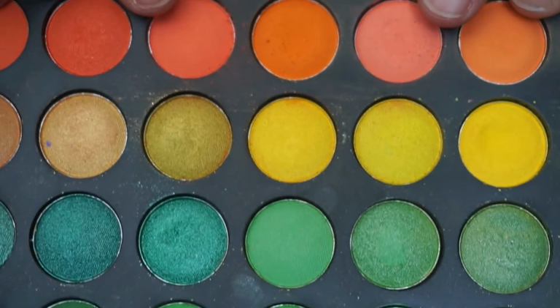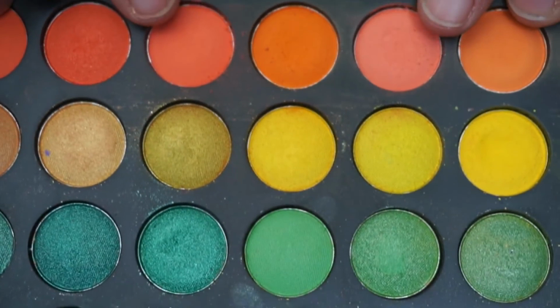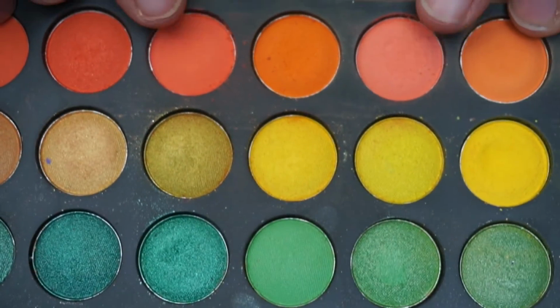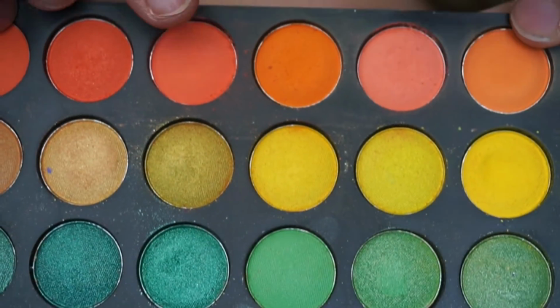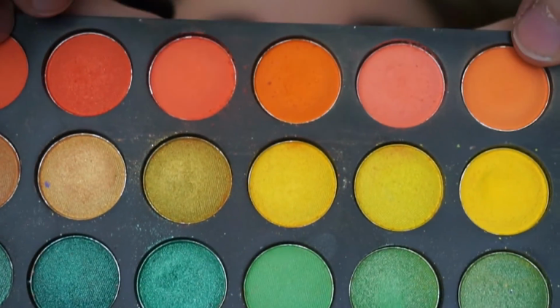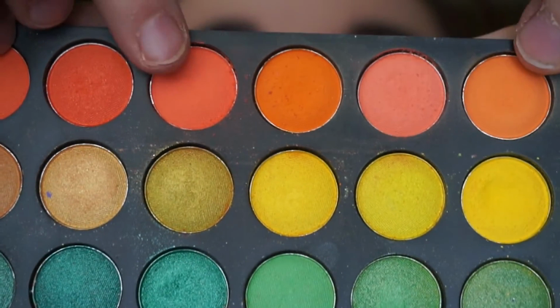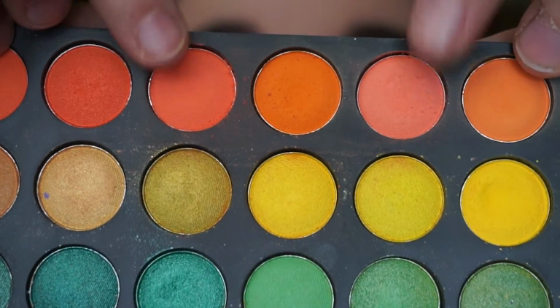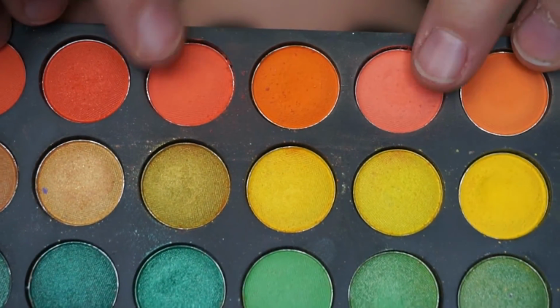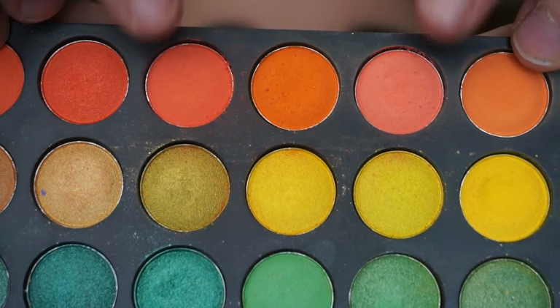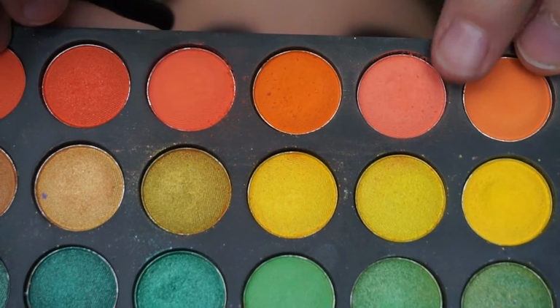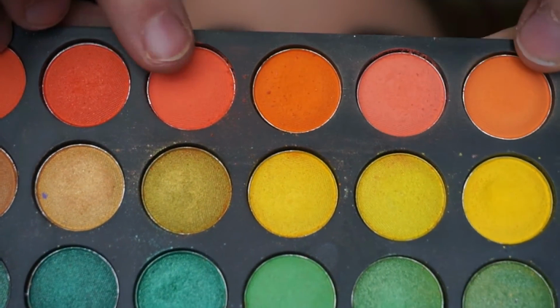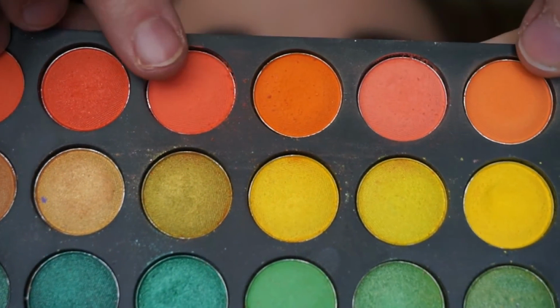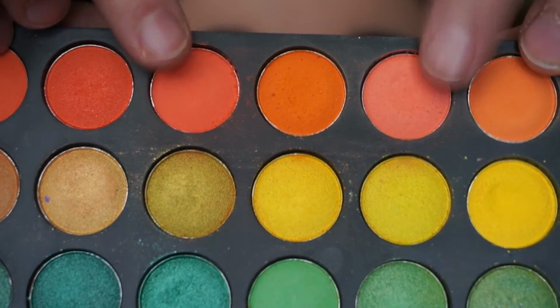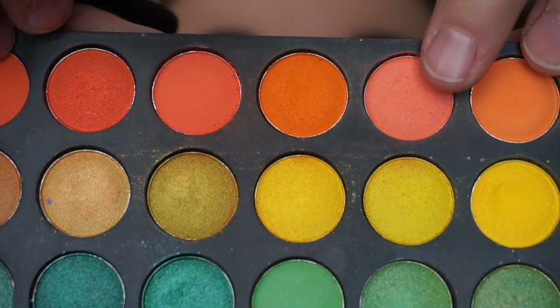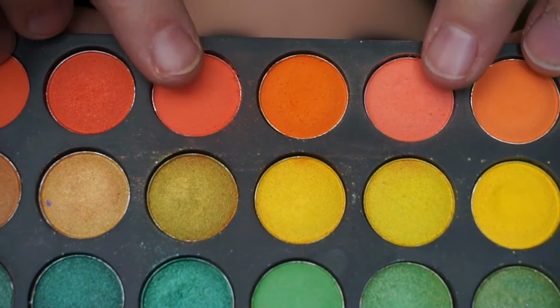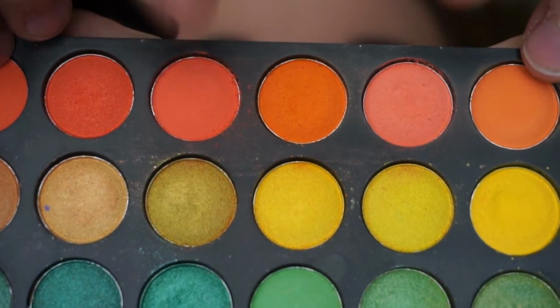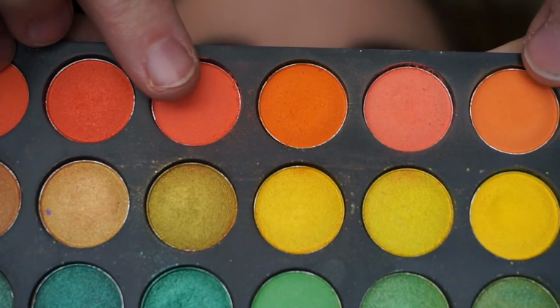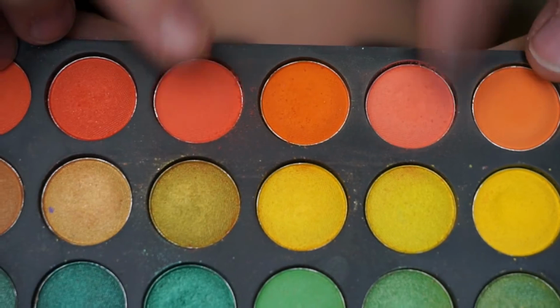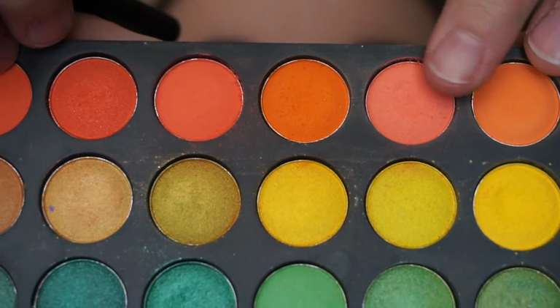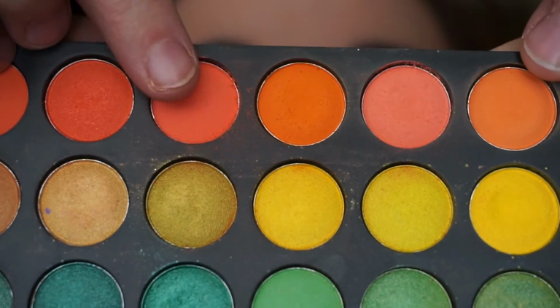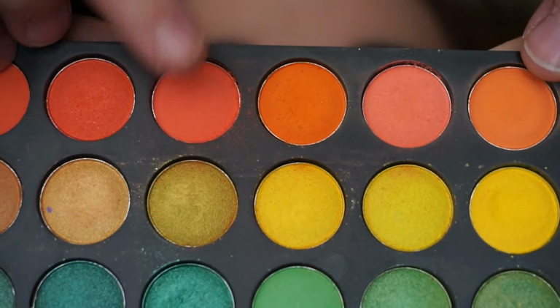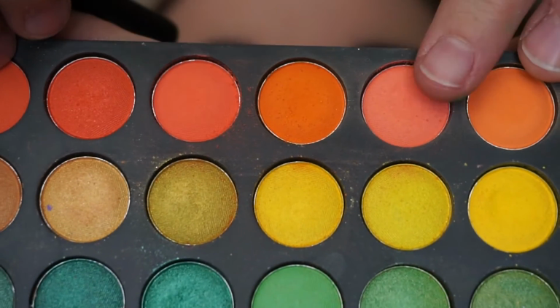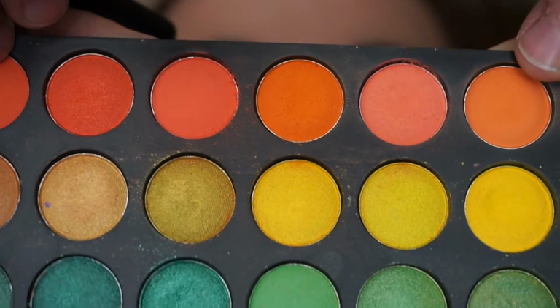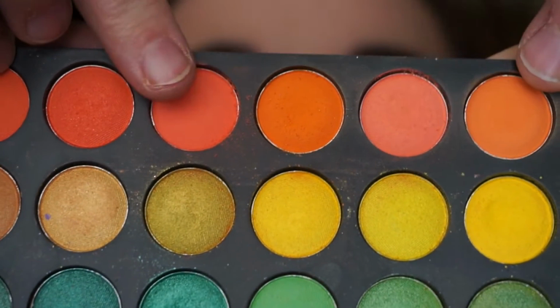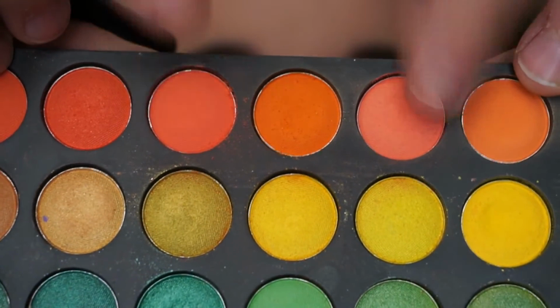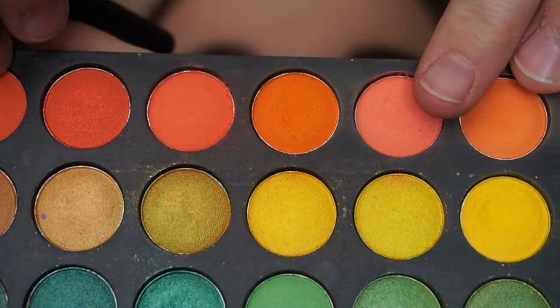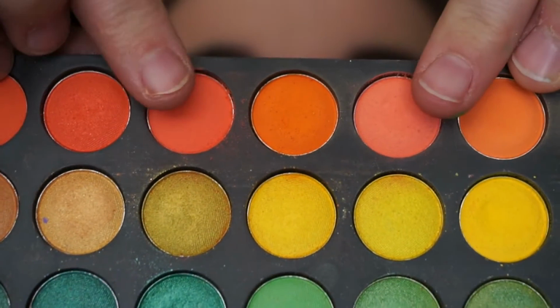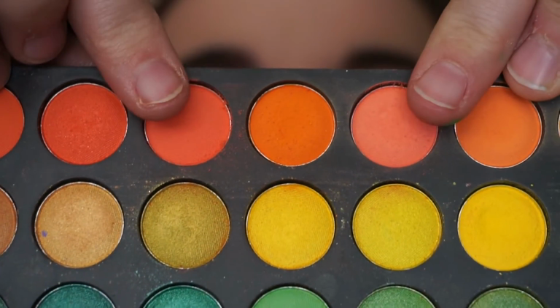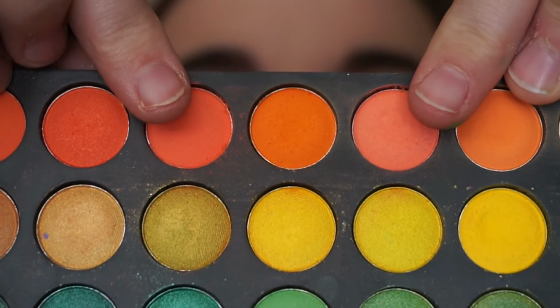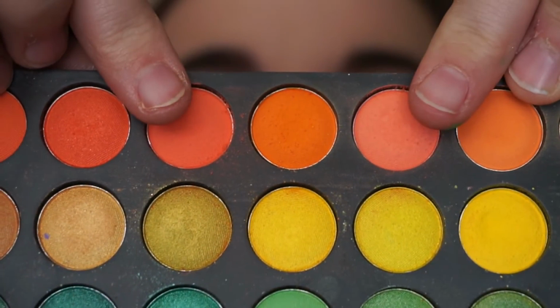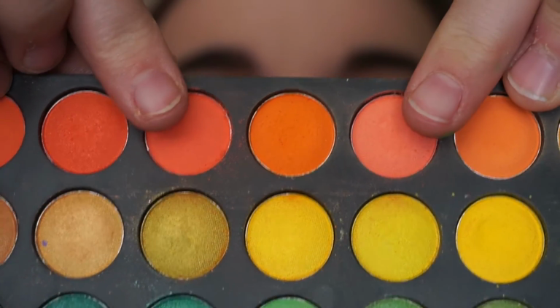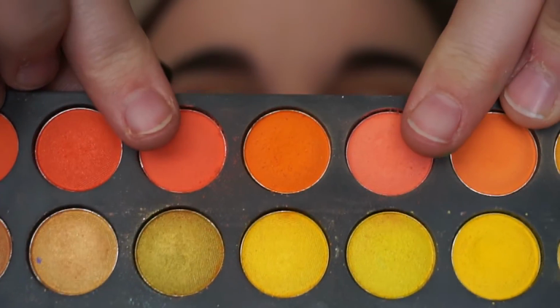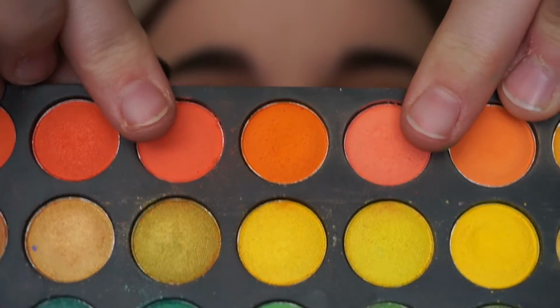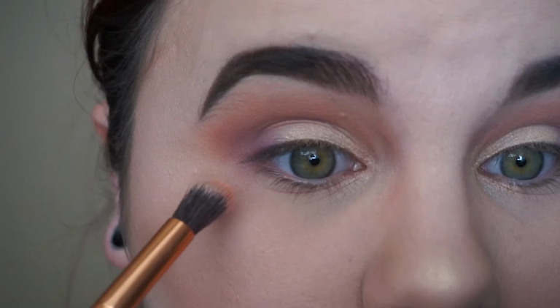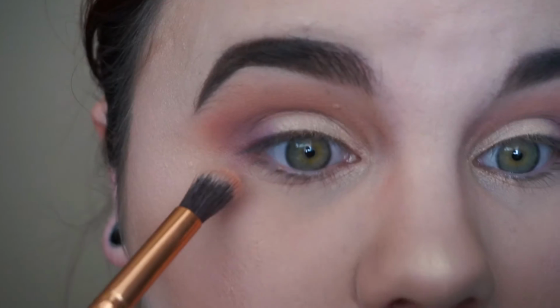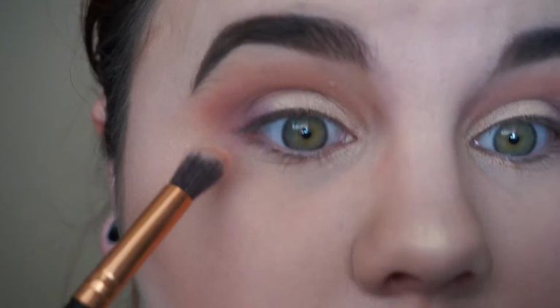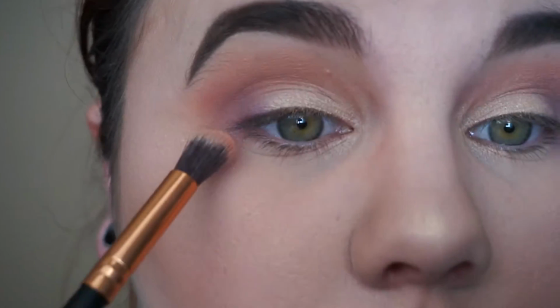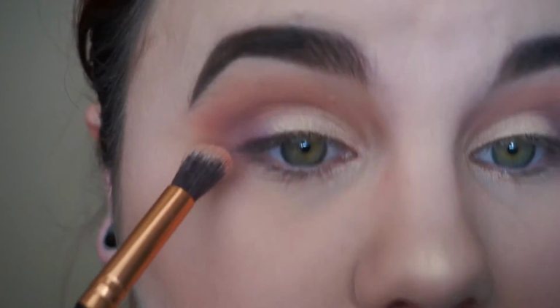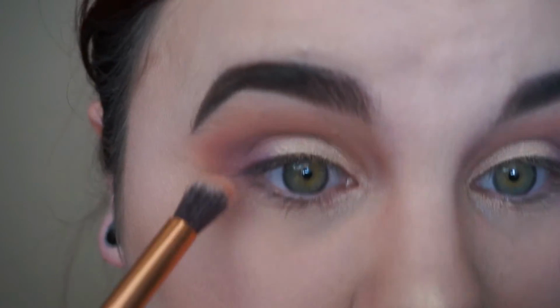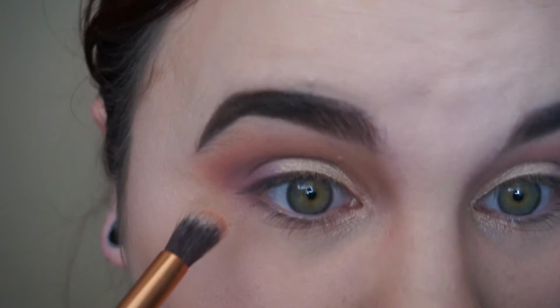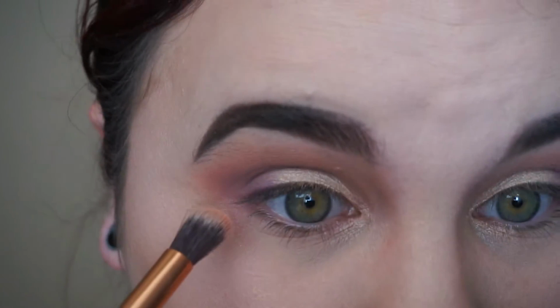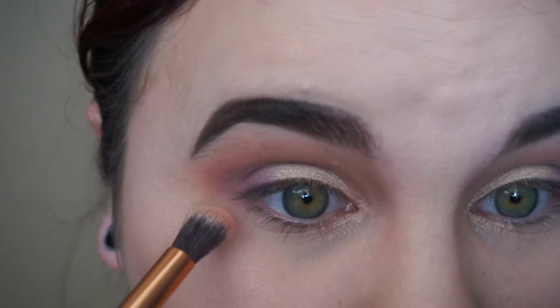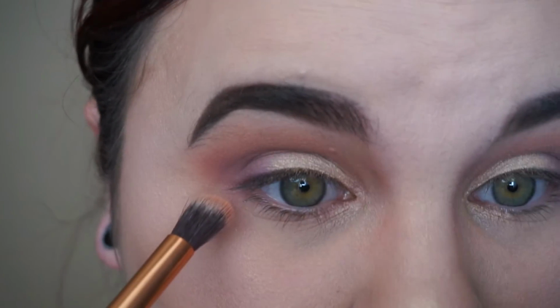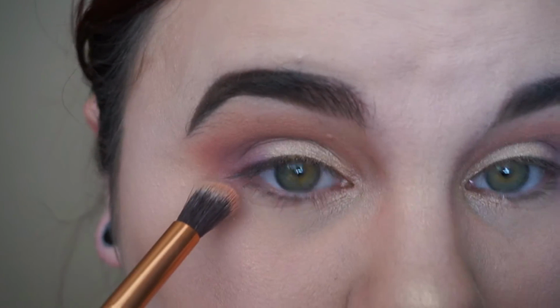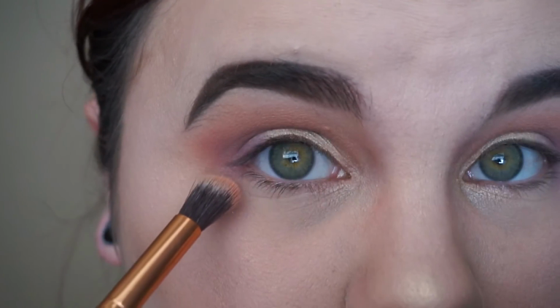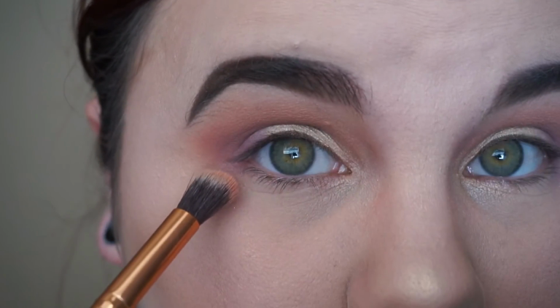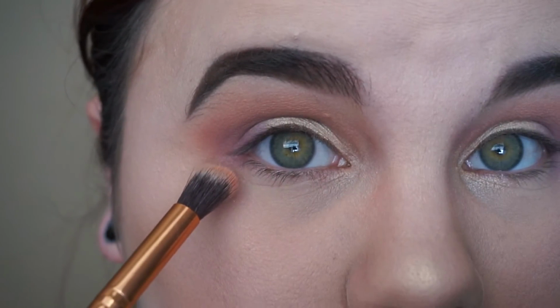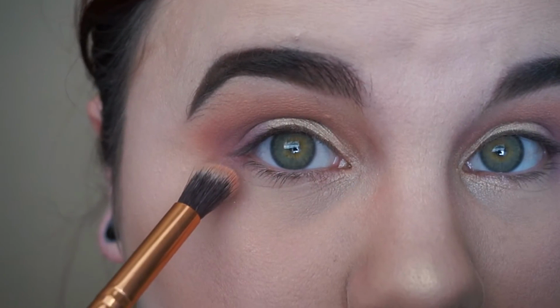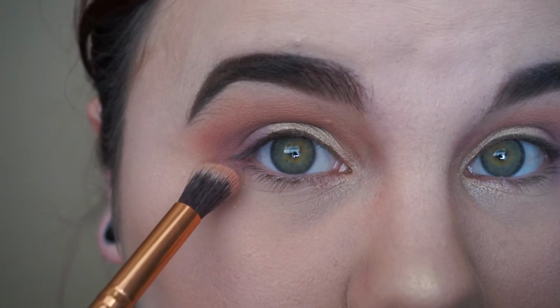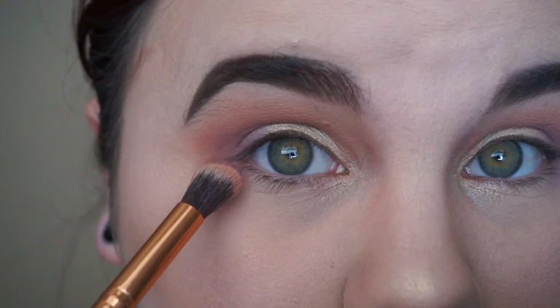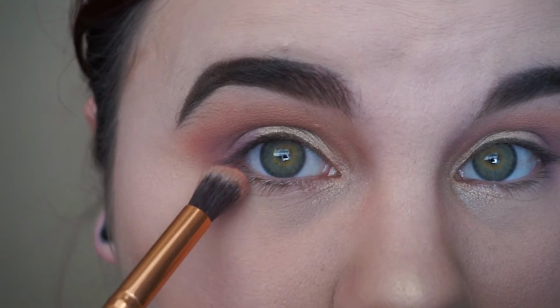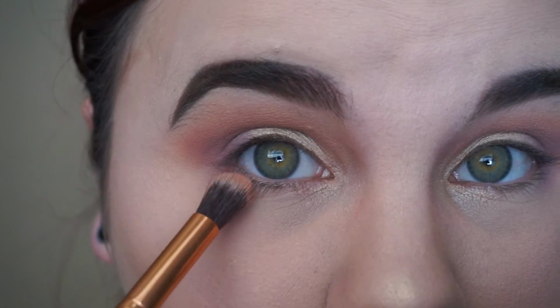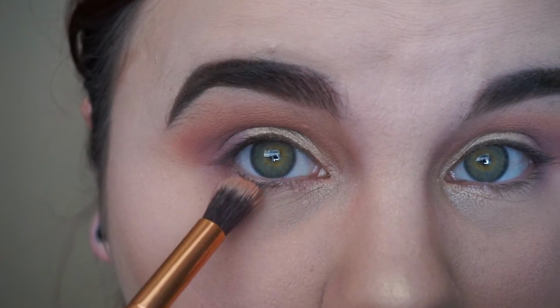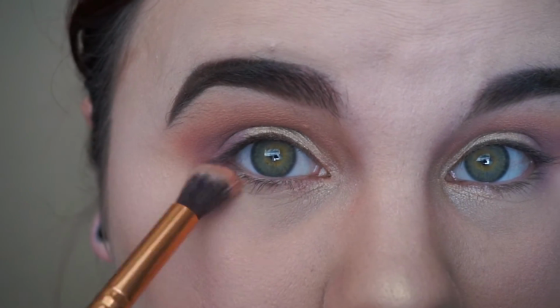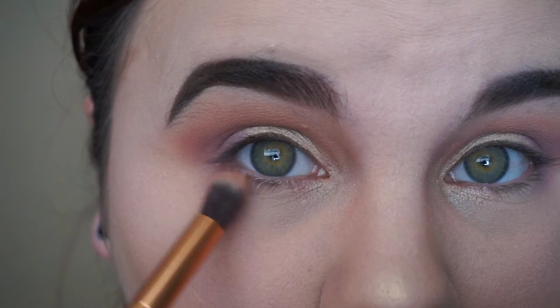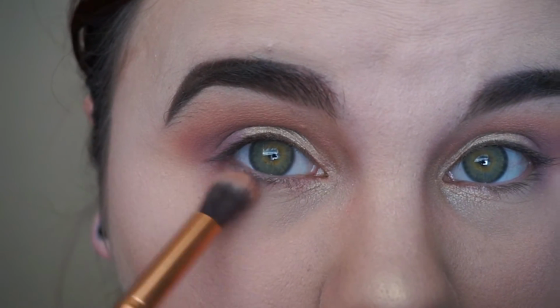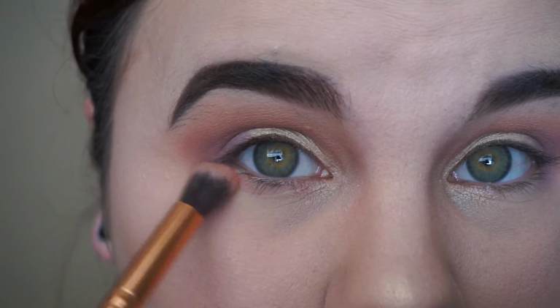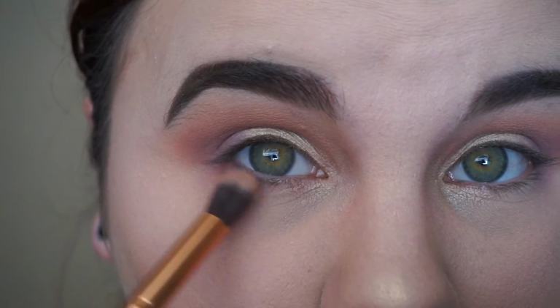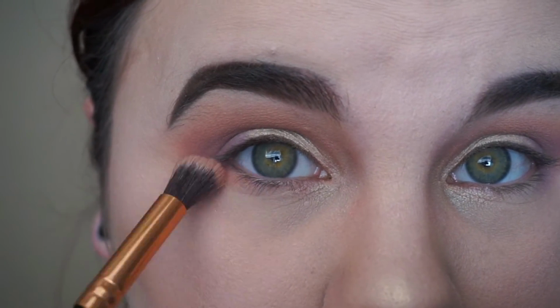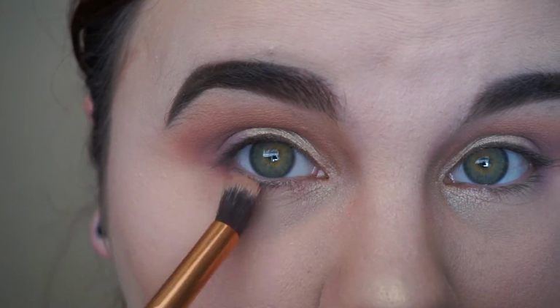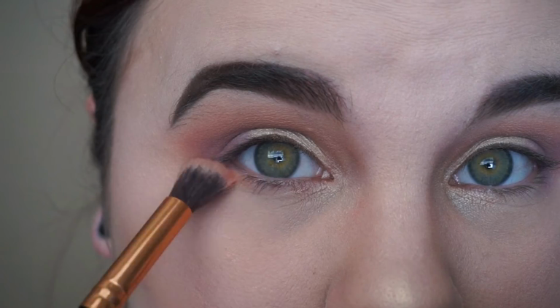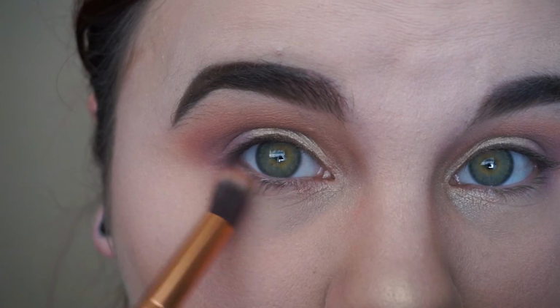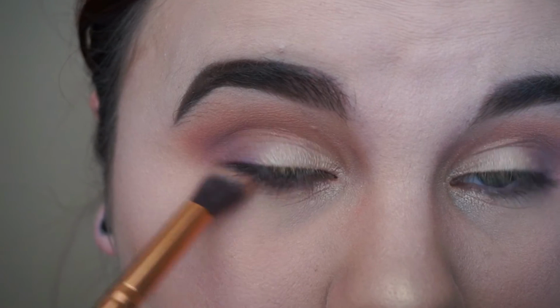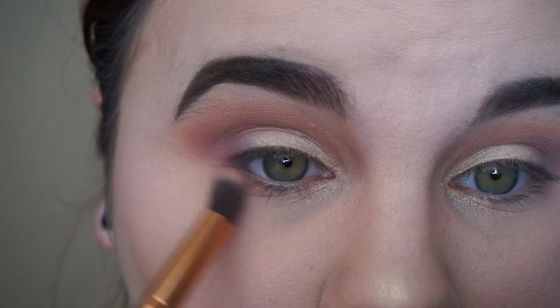For the bottom lash line we're going to take a mixture of those two peachy colors that we first used and just blend that on the outside corner and bring it in slightly.